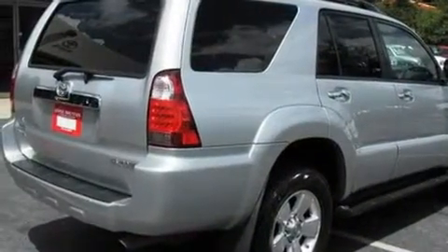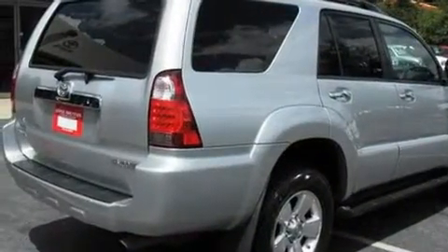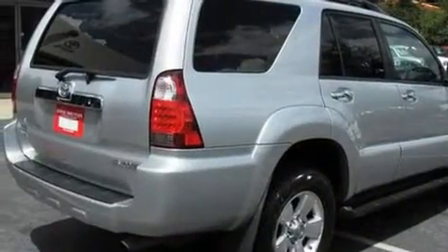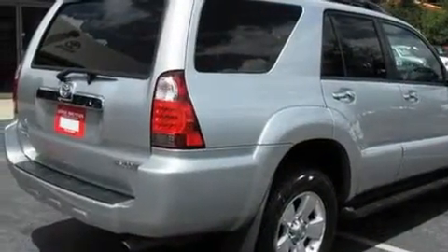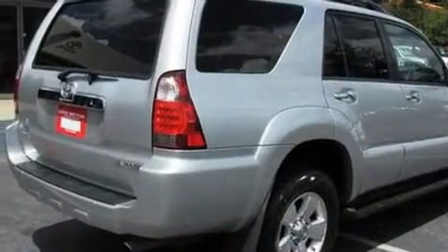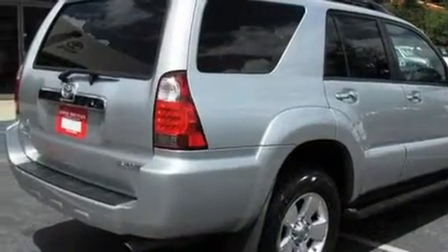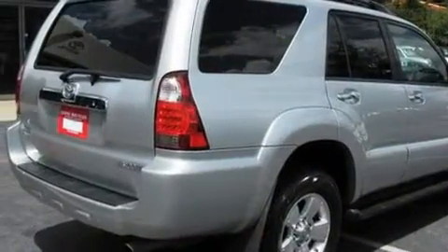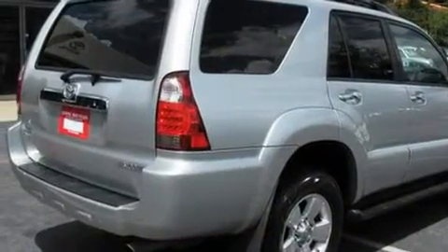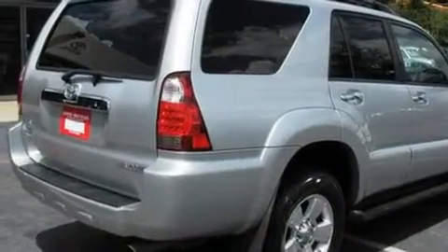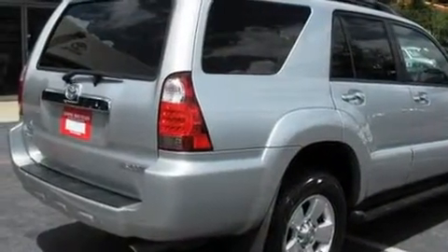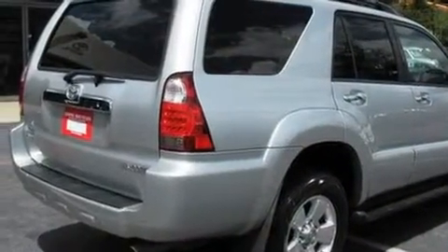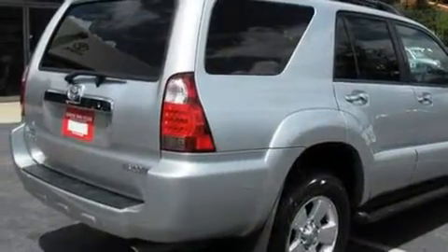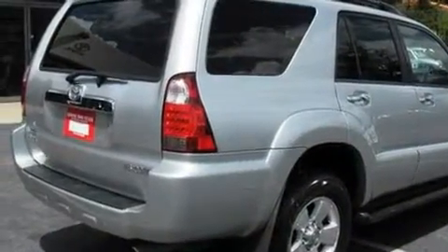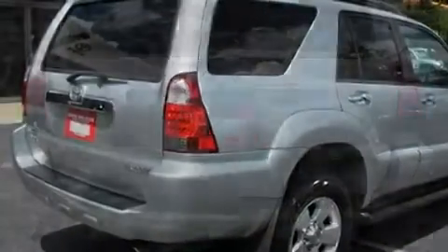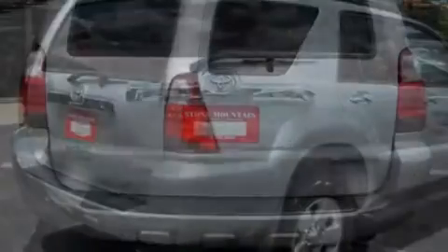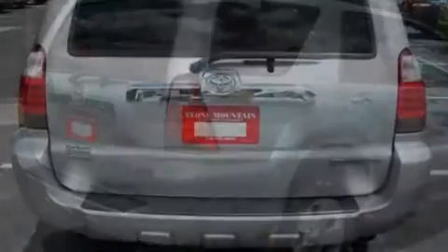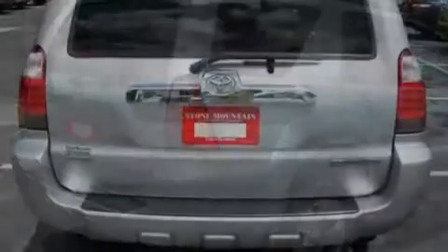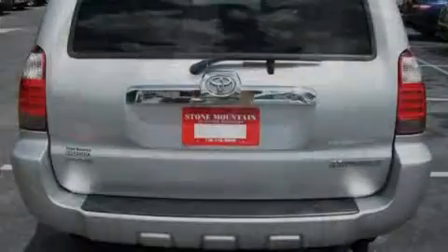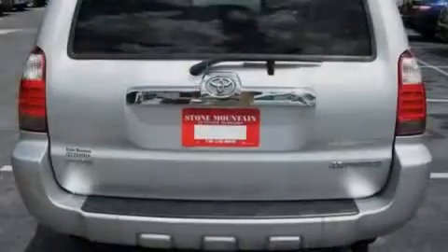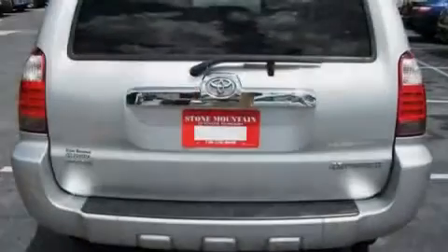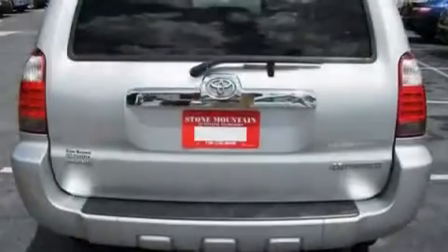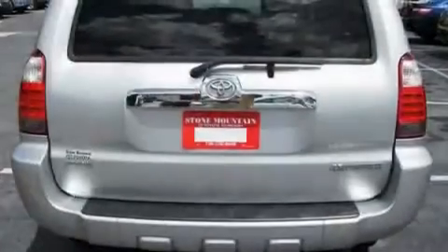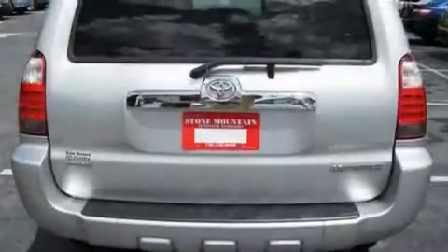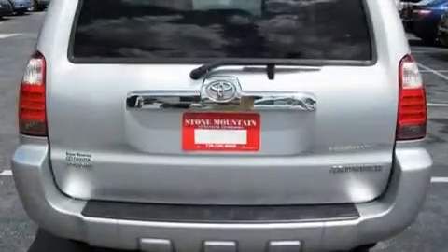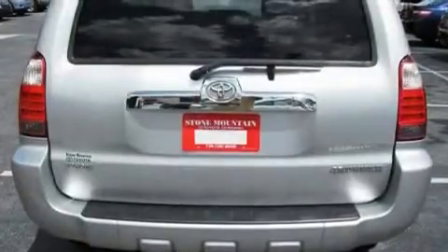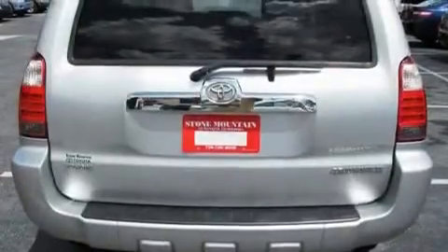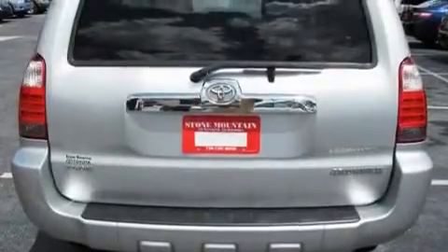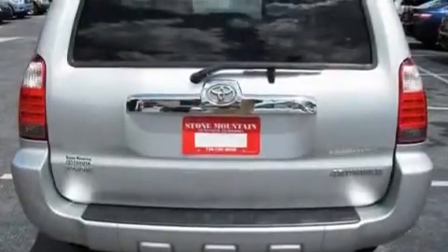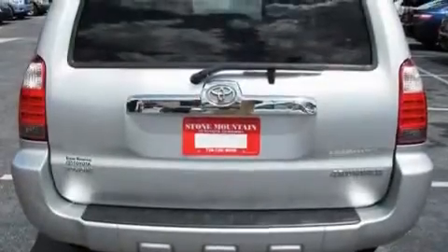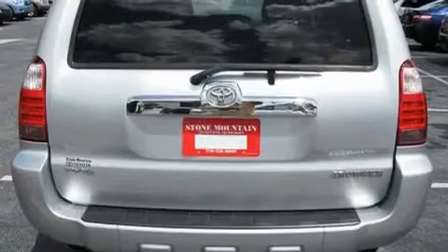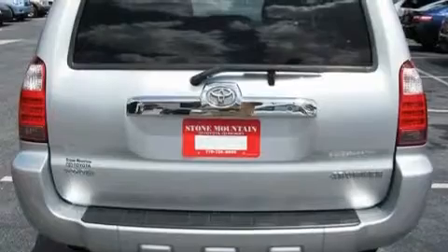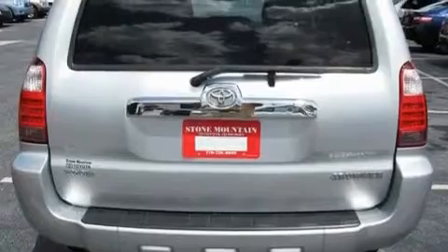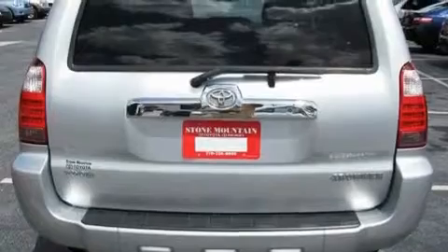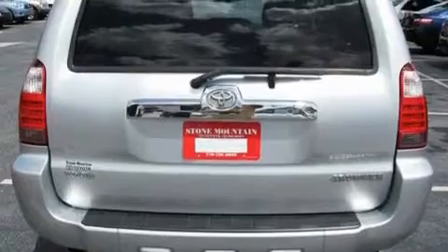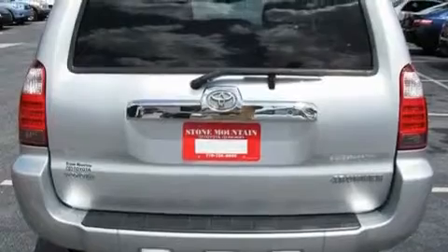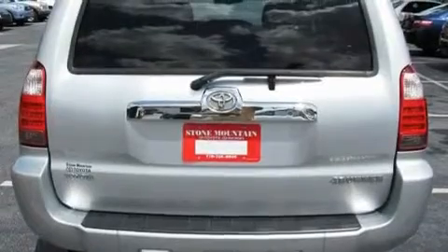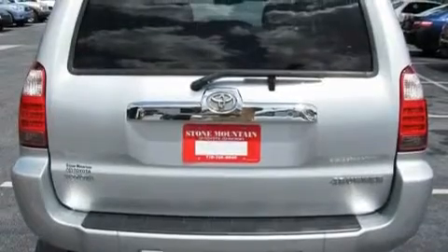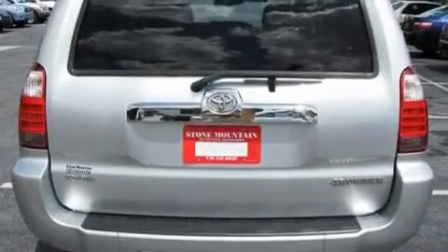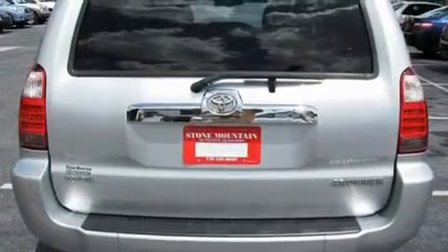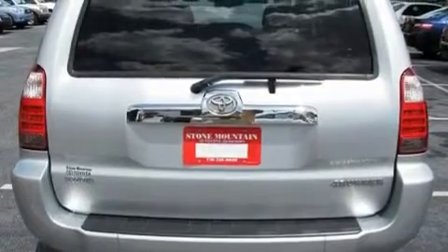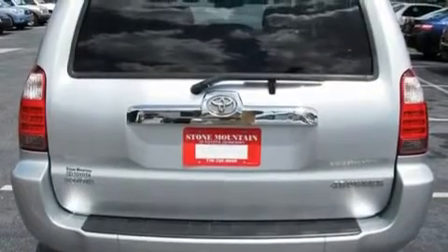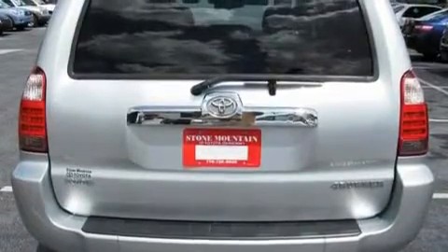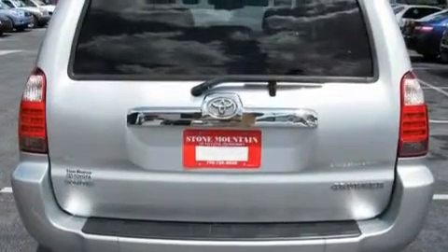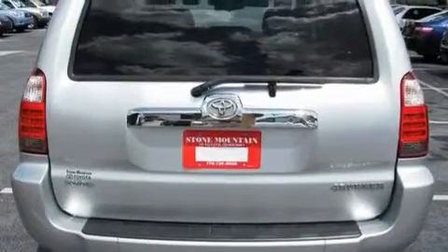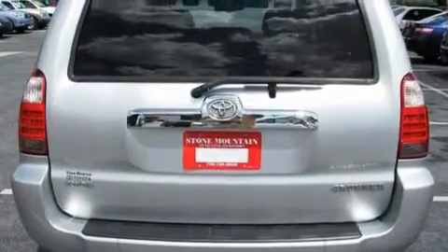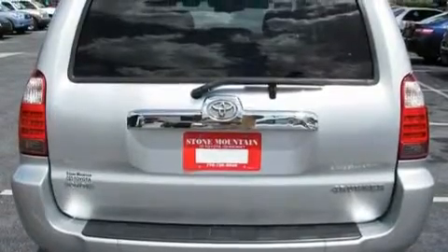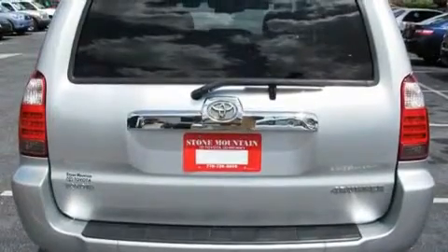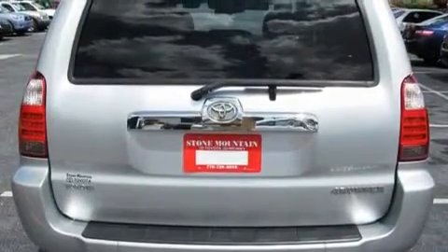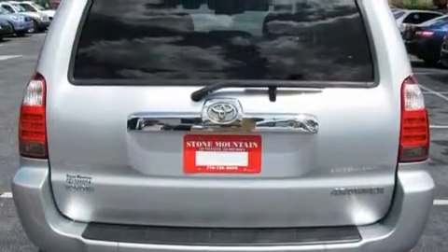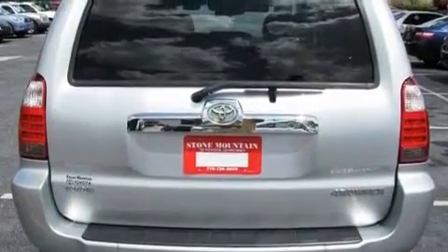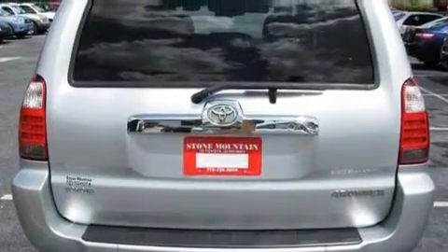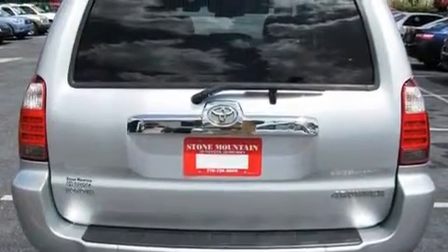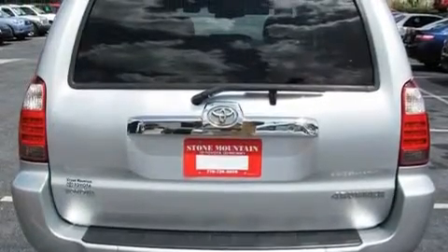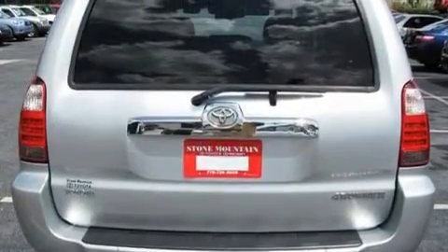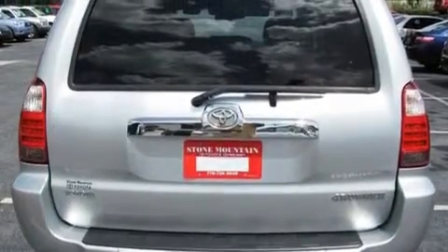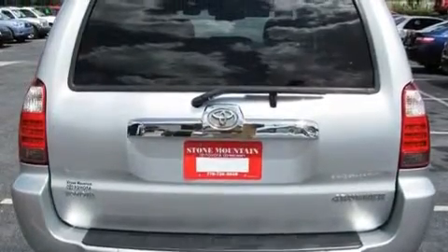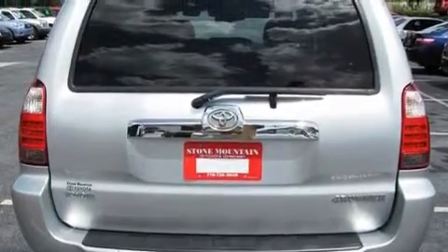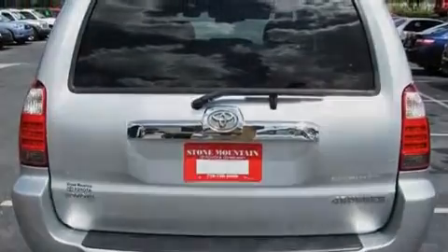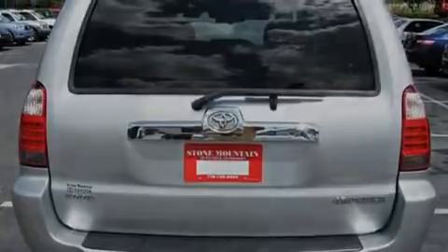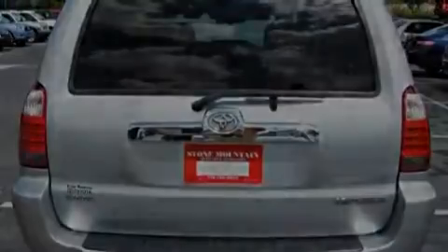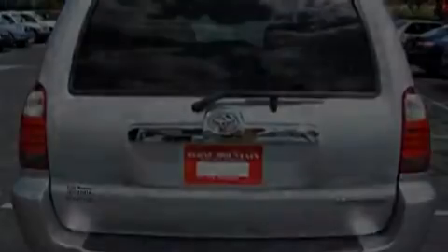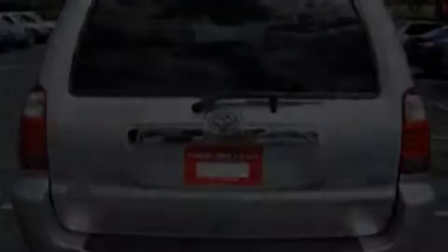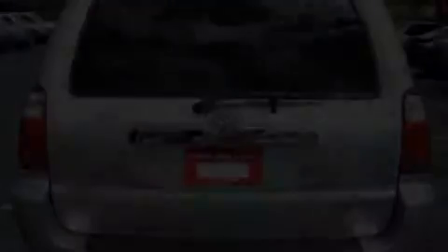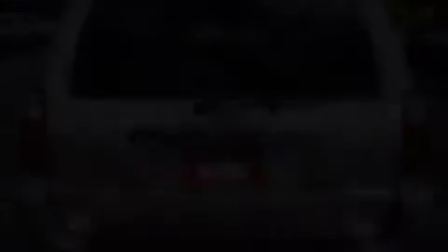Its top features include heated front seats, cruise control, a keyless entry system, a CD player, and a limited-slip differential.